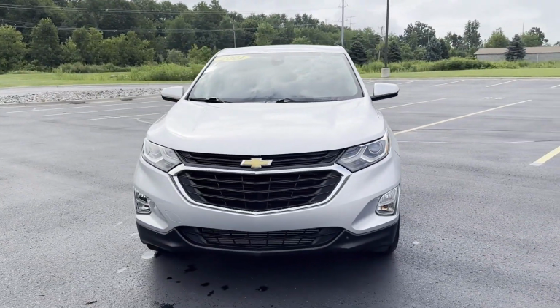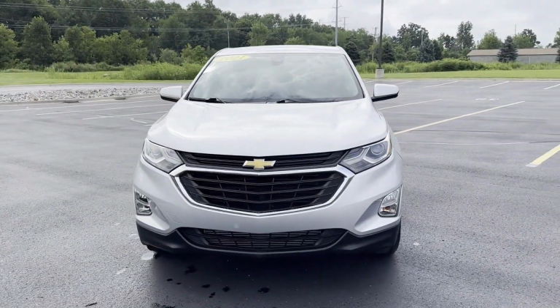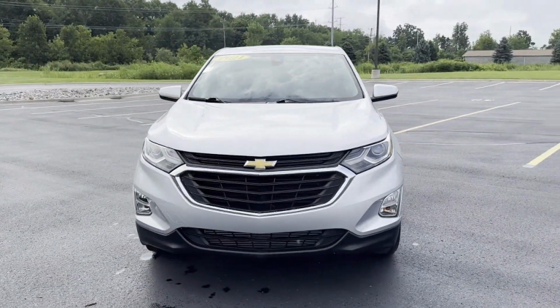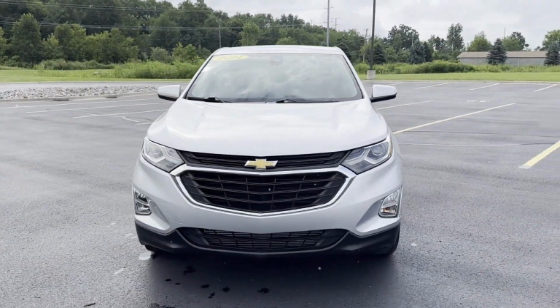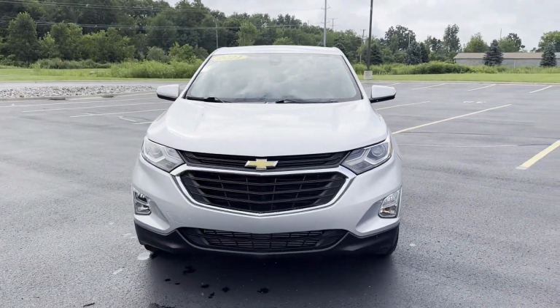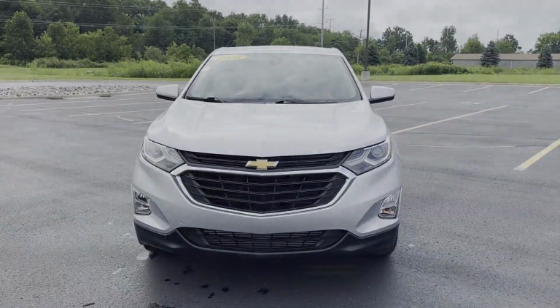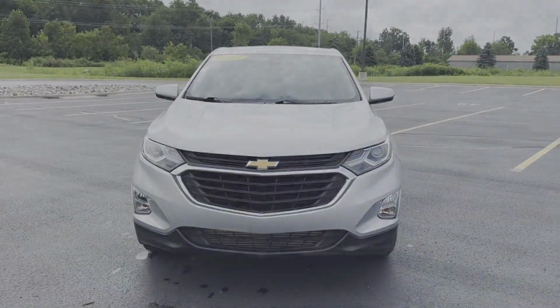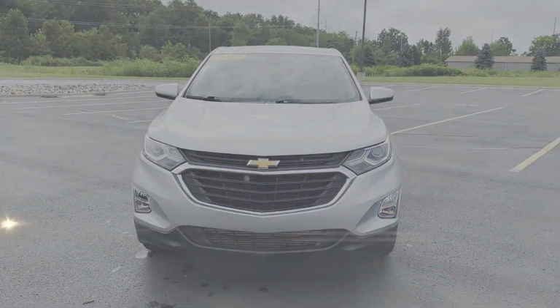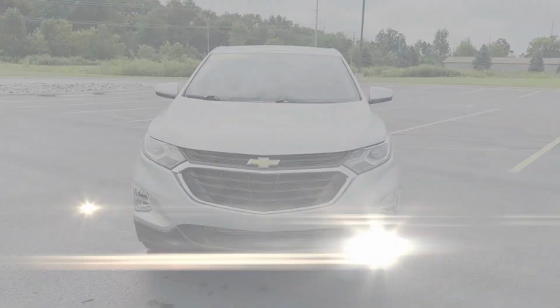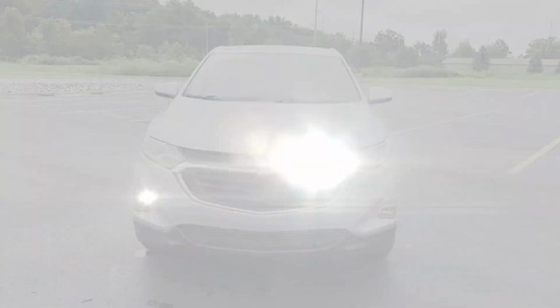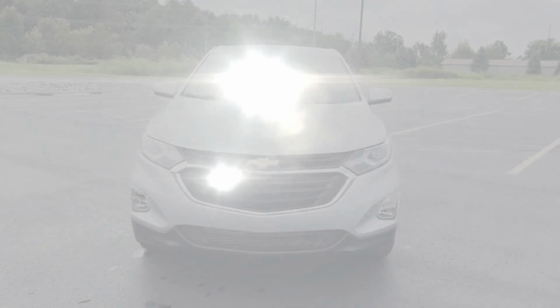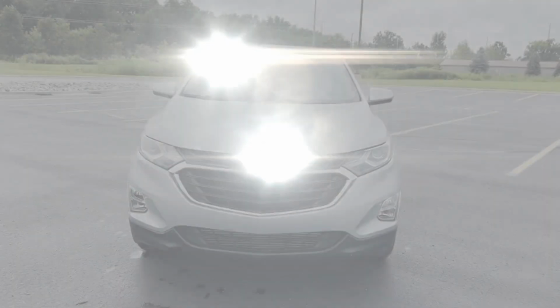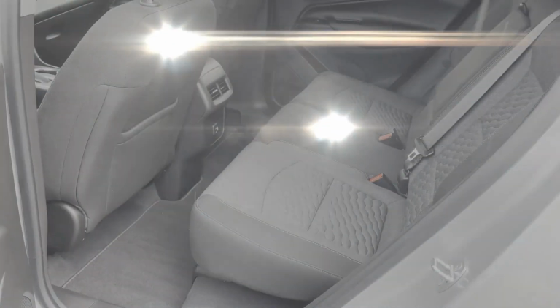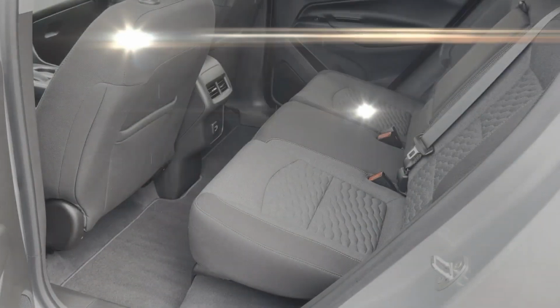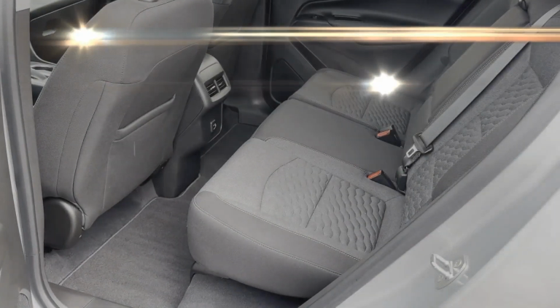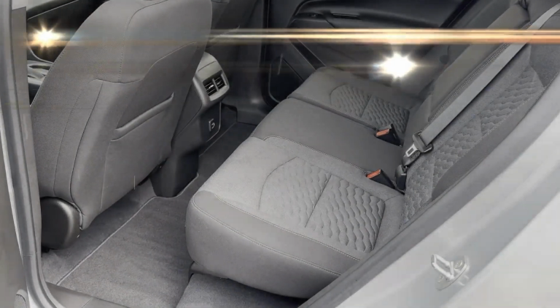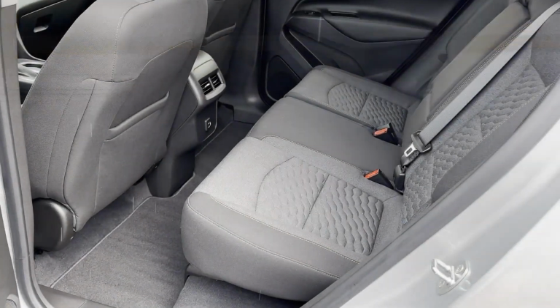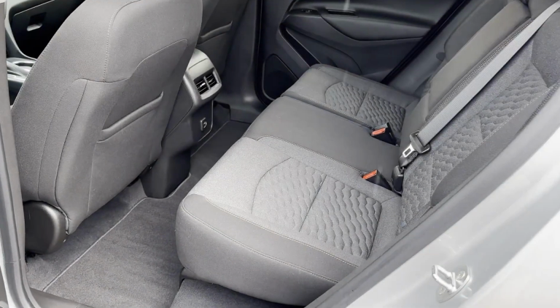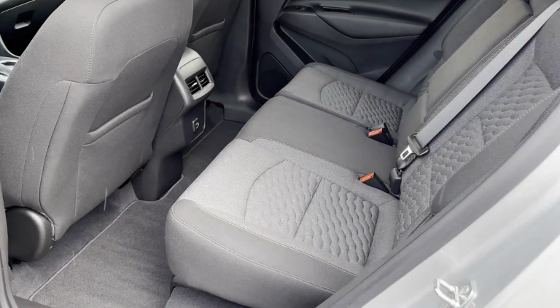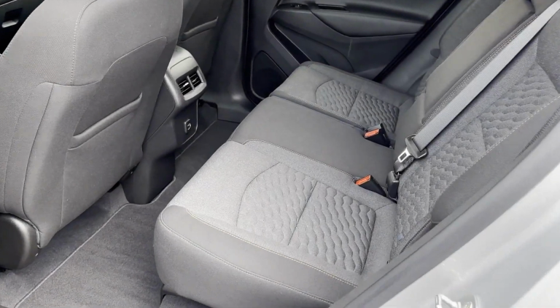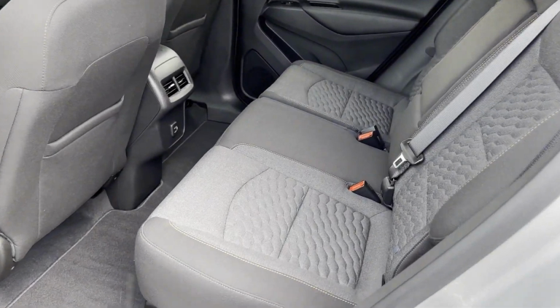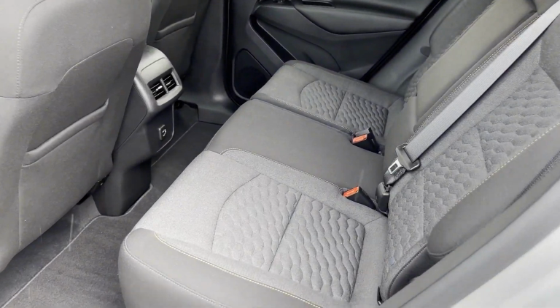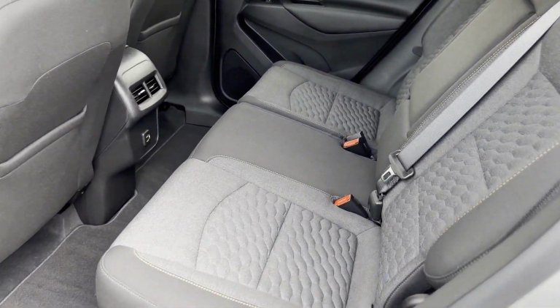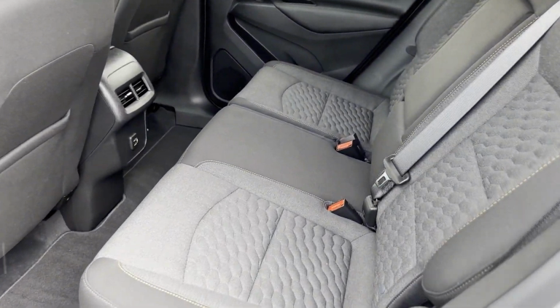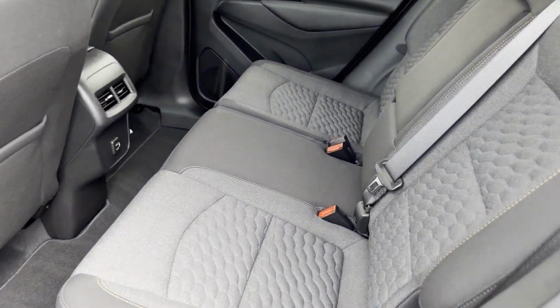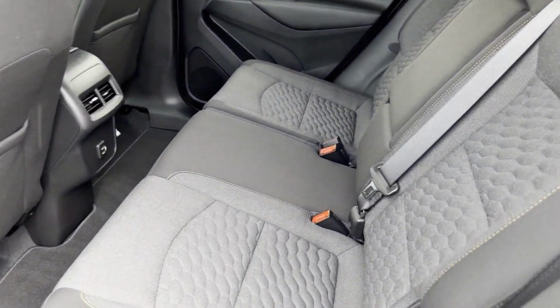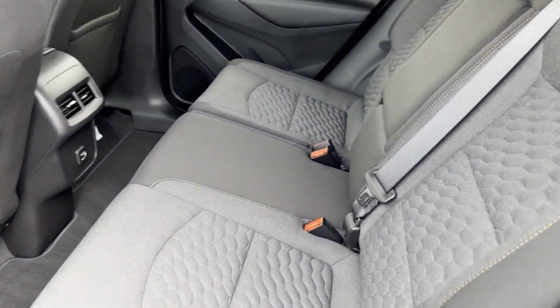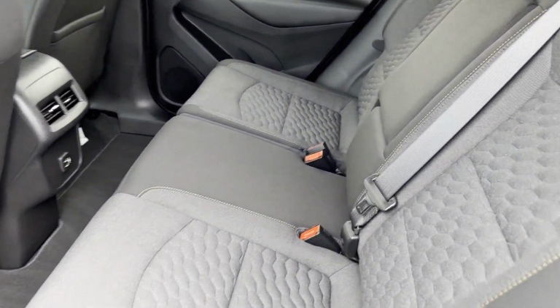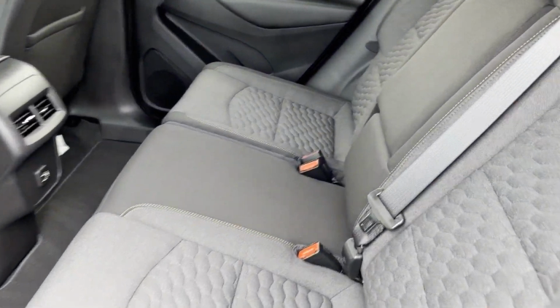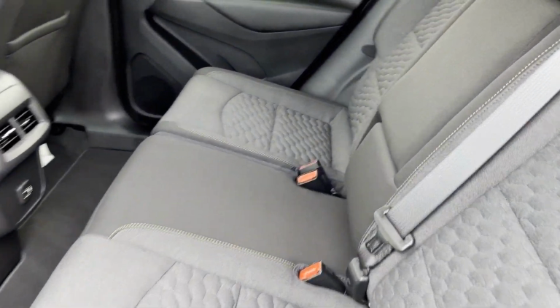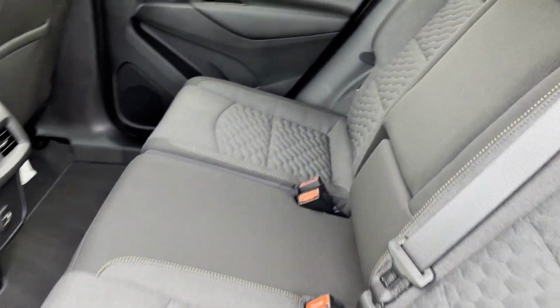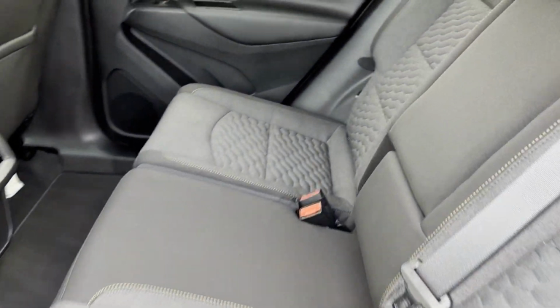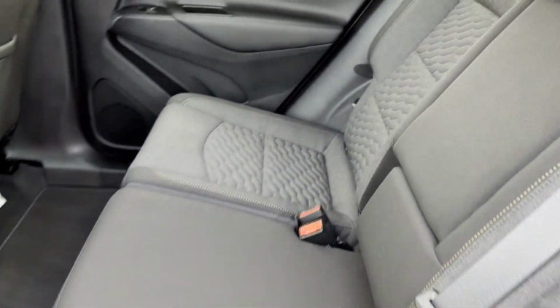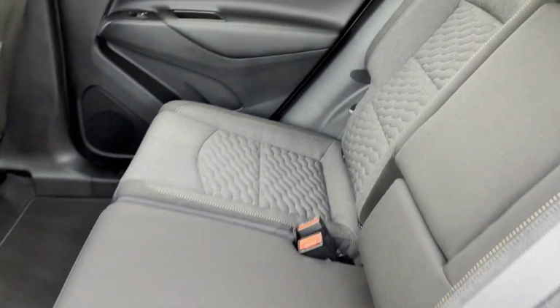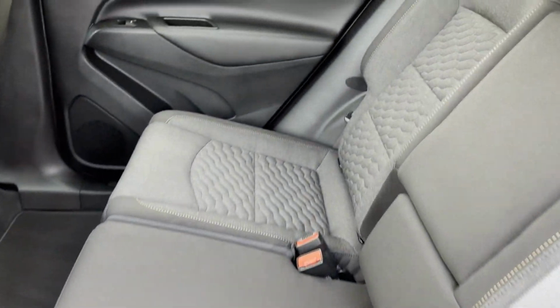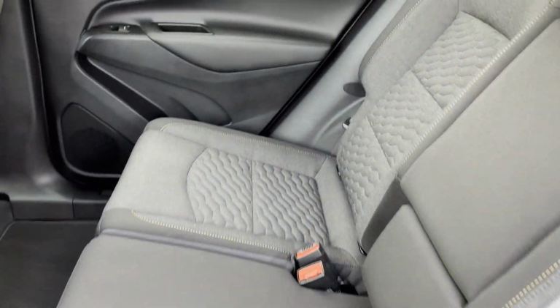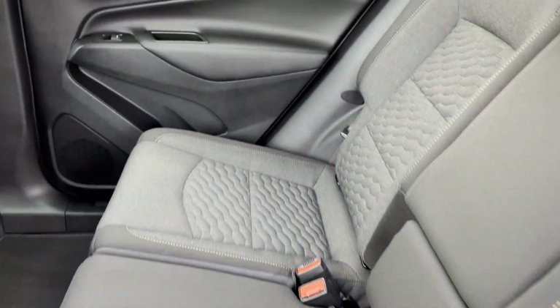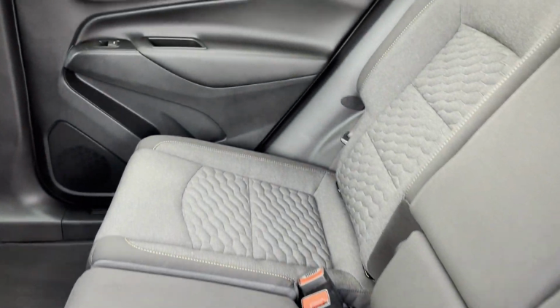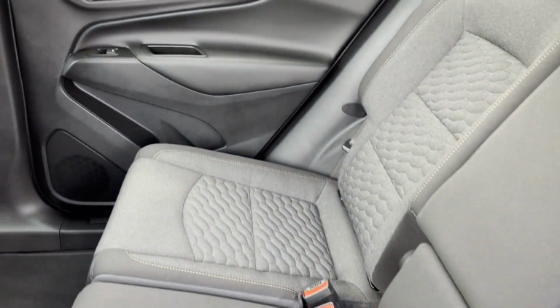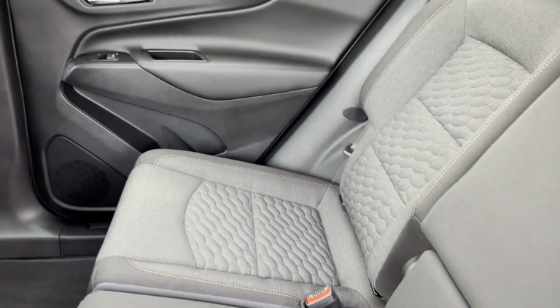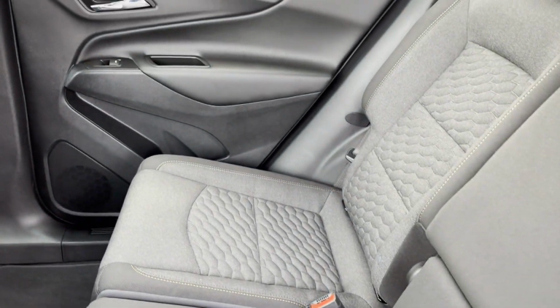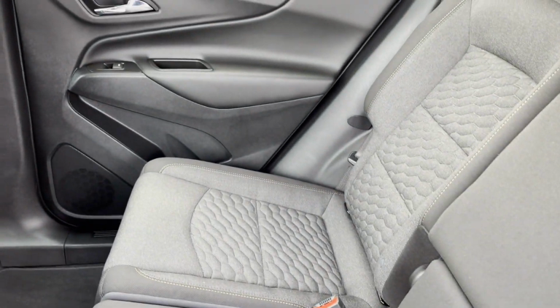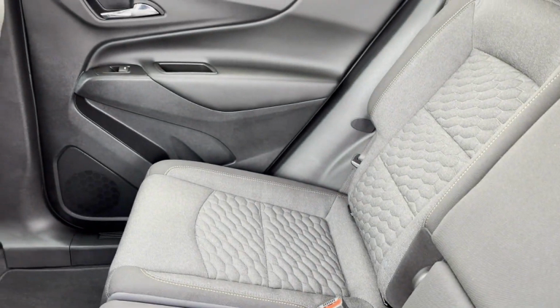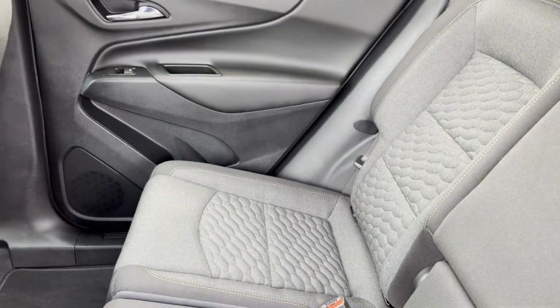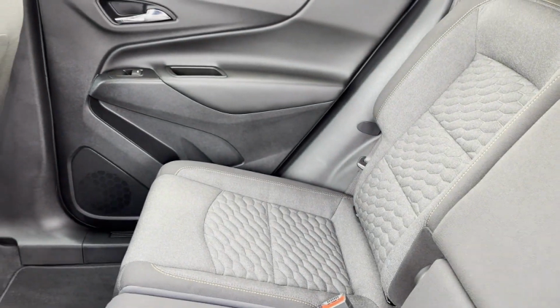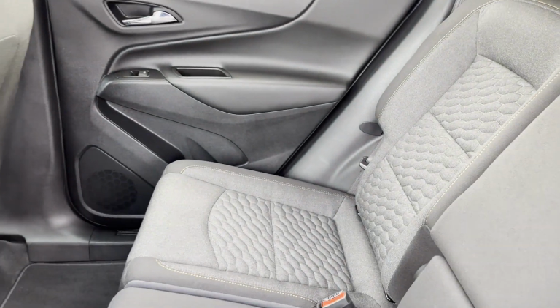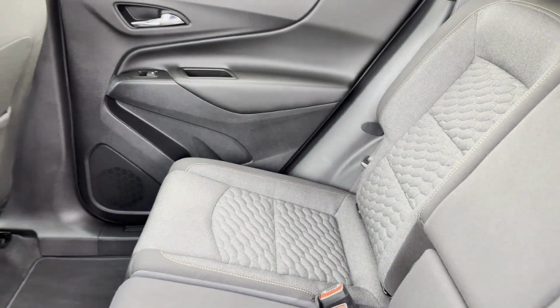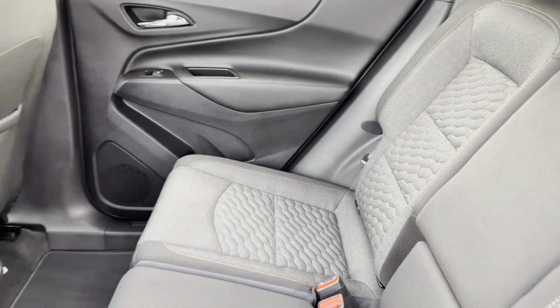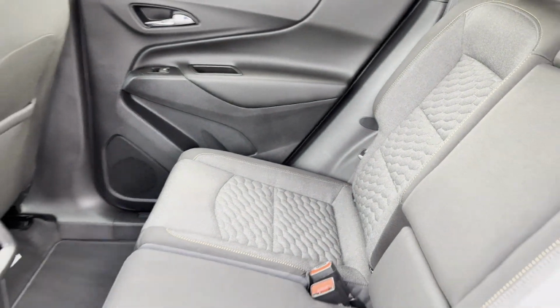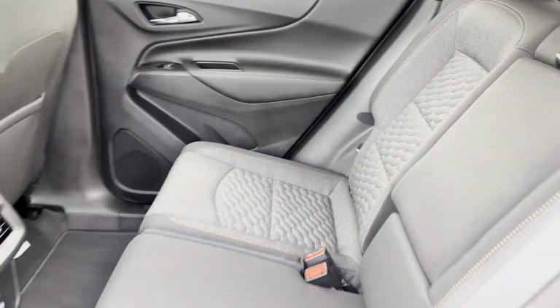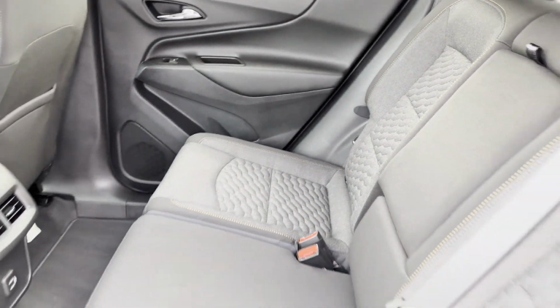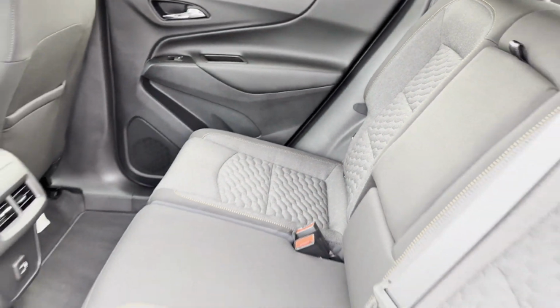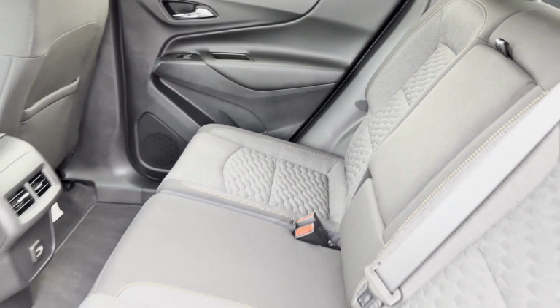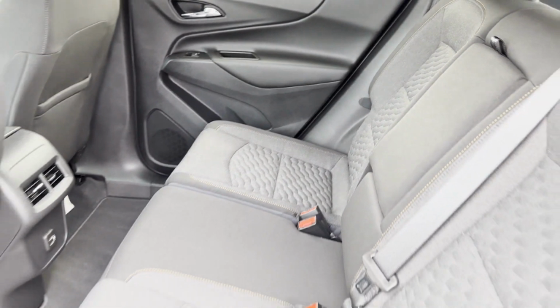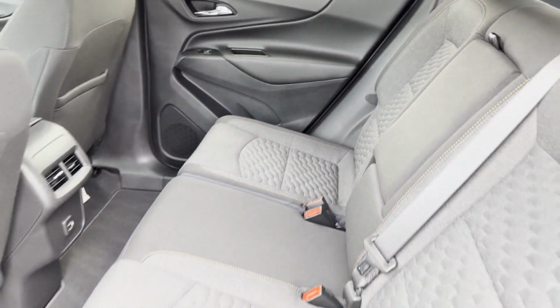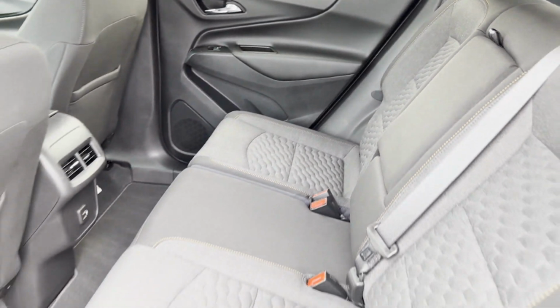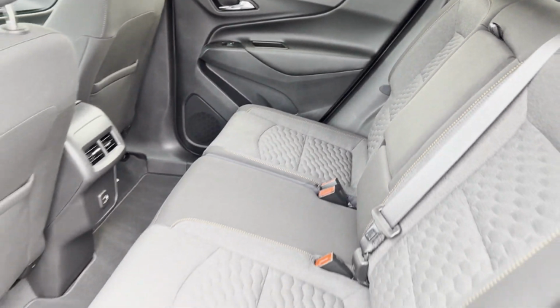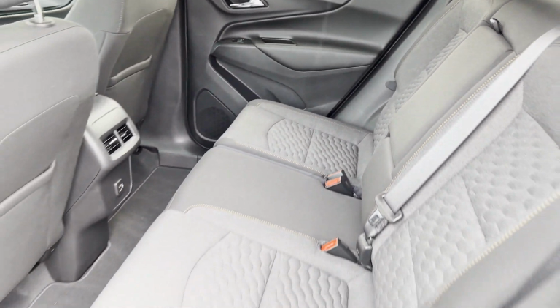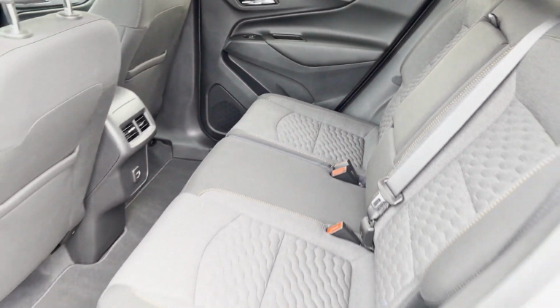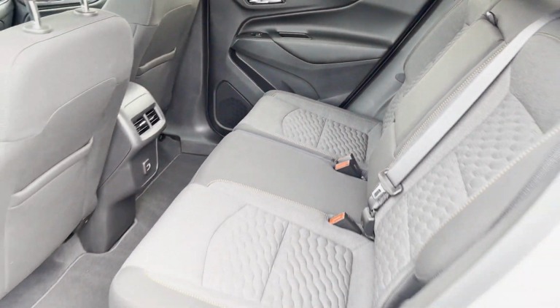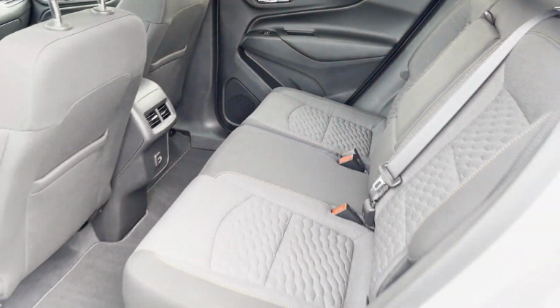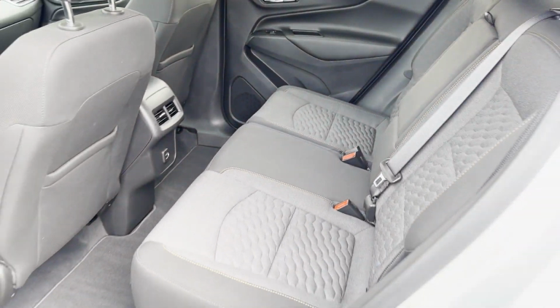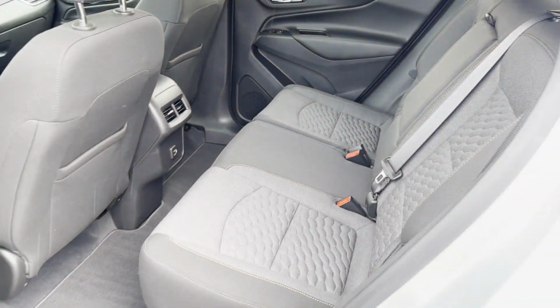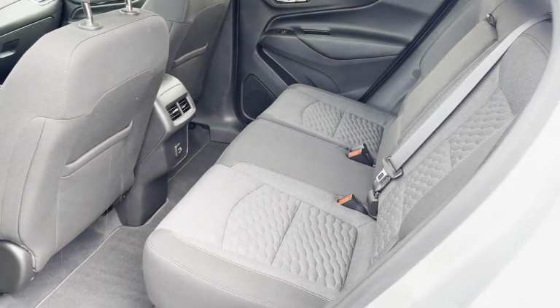Power Driver Seat, Pass-Through Rear Seat, Bluetooth, Keyless Start, Power Outlet, and Keyless Entry.